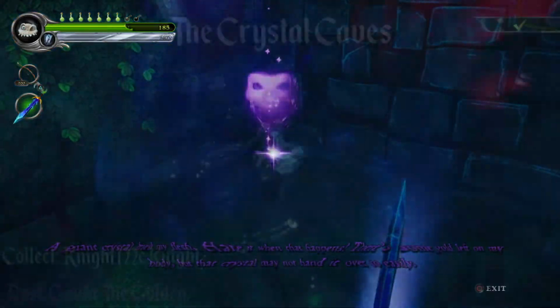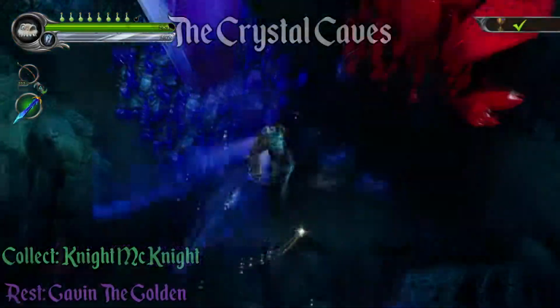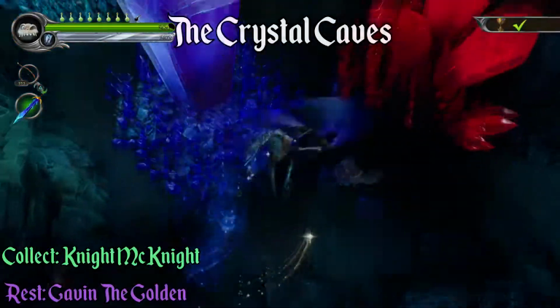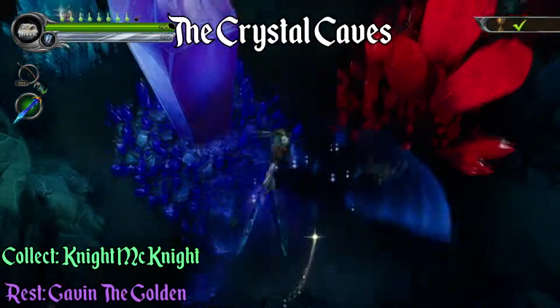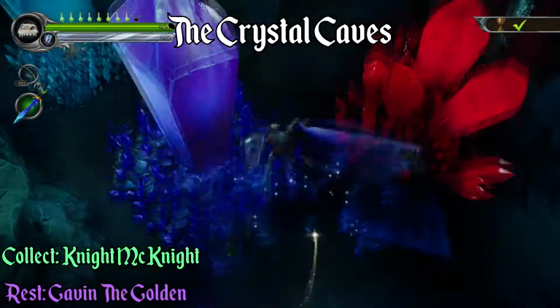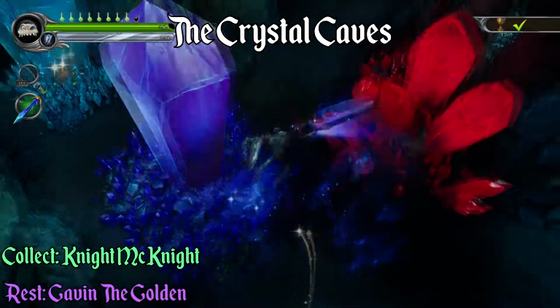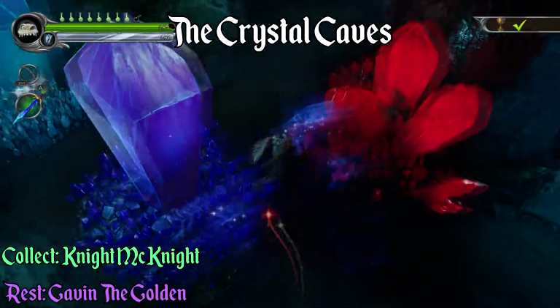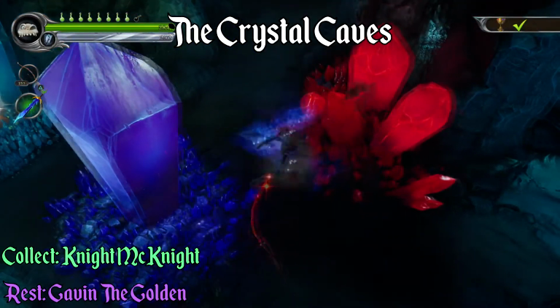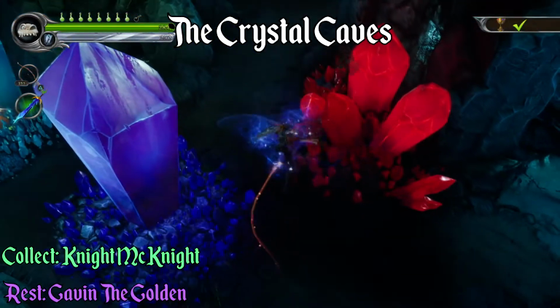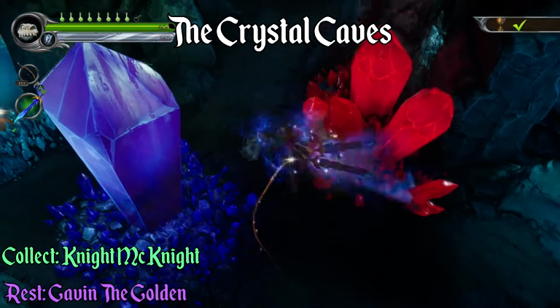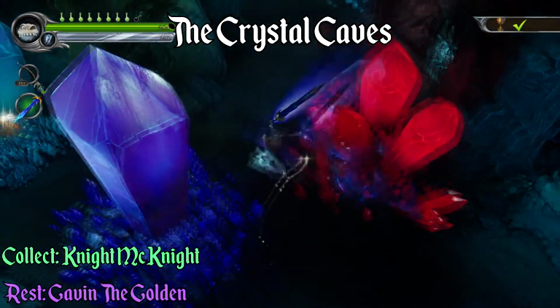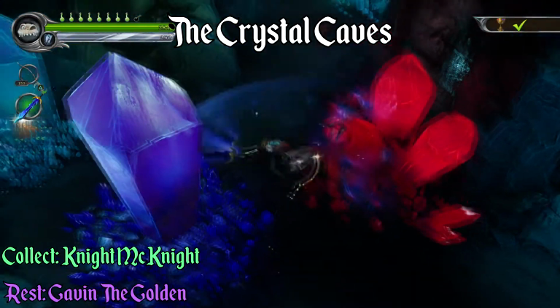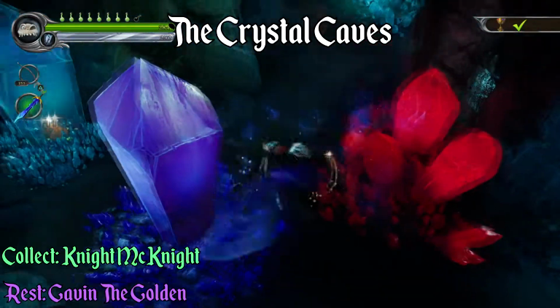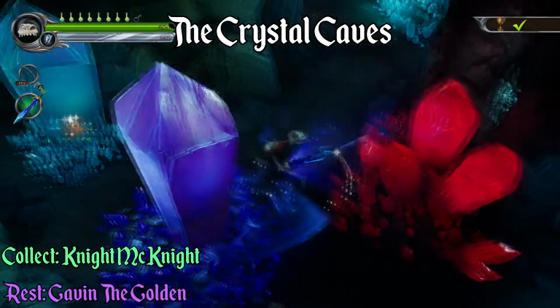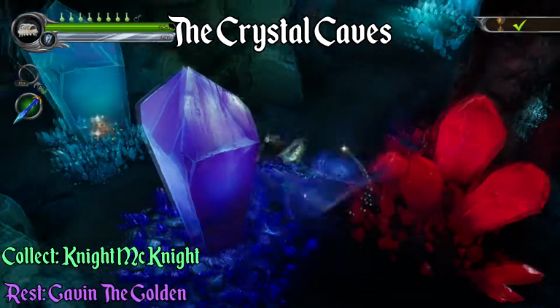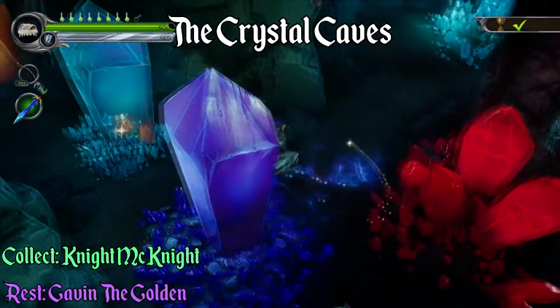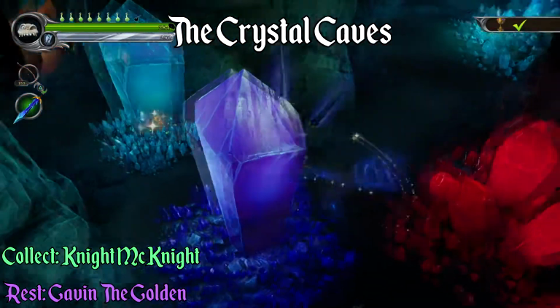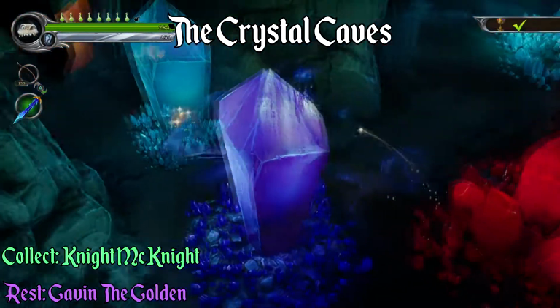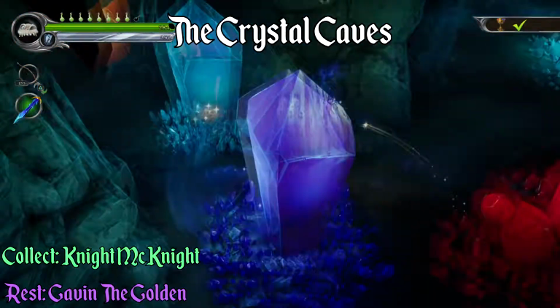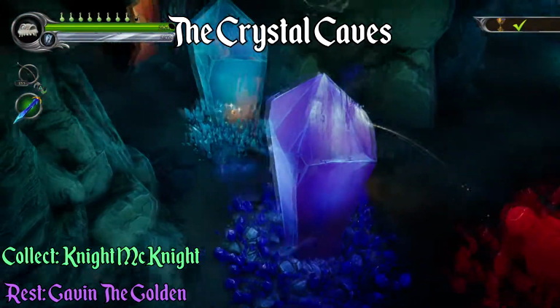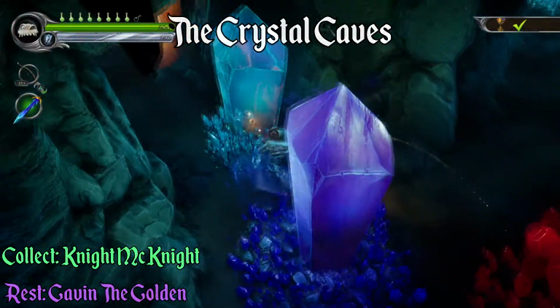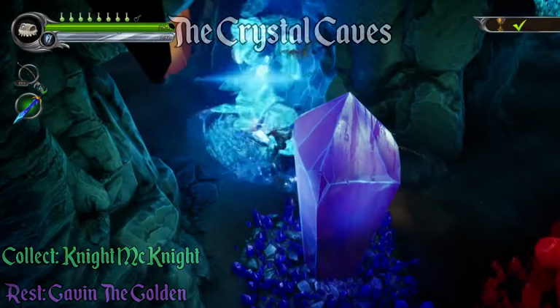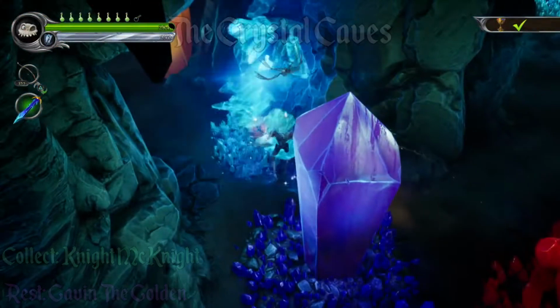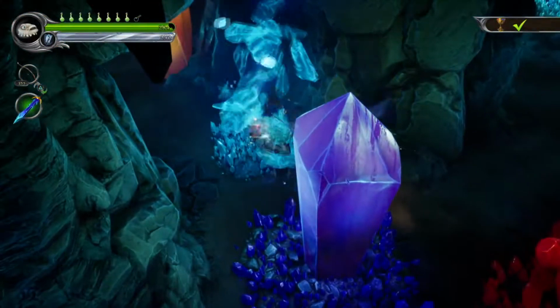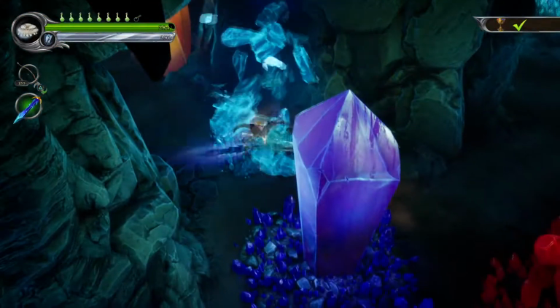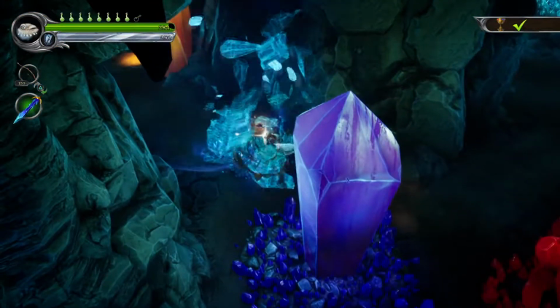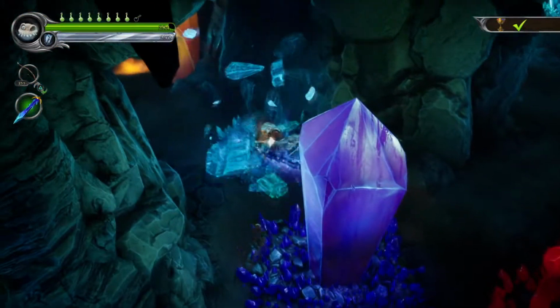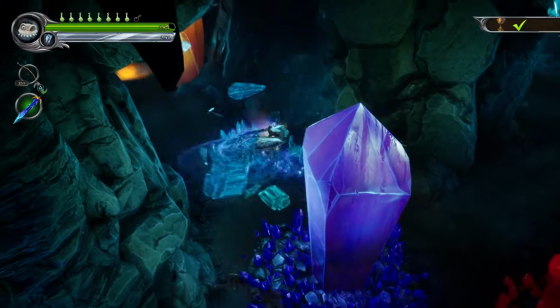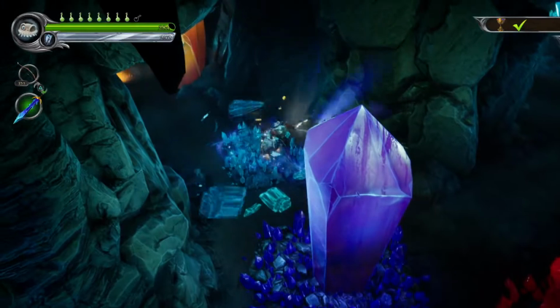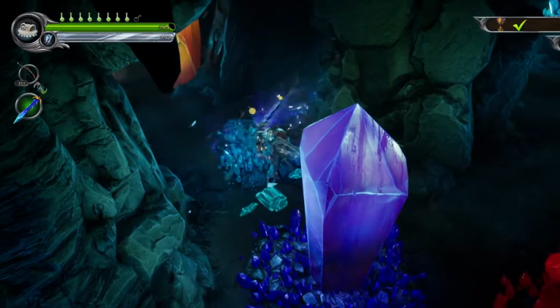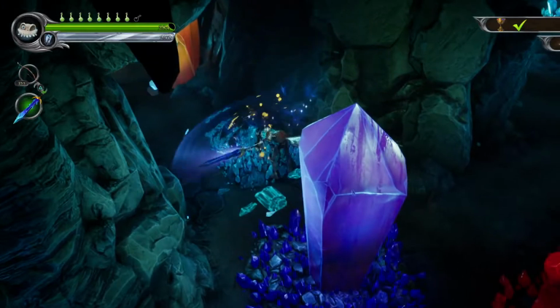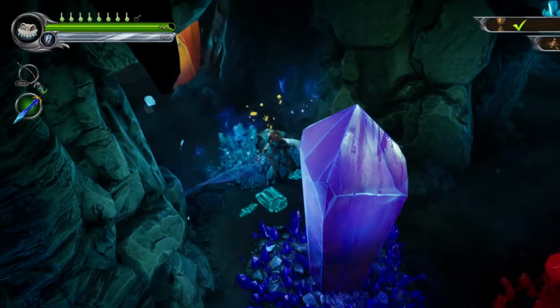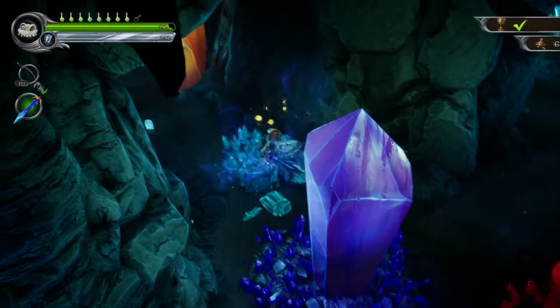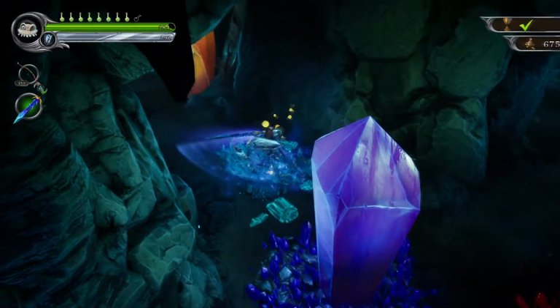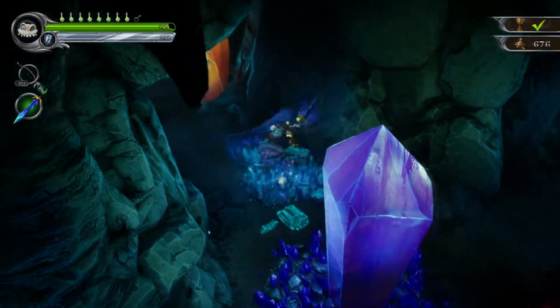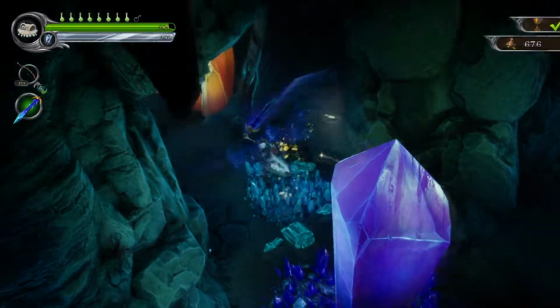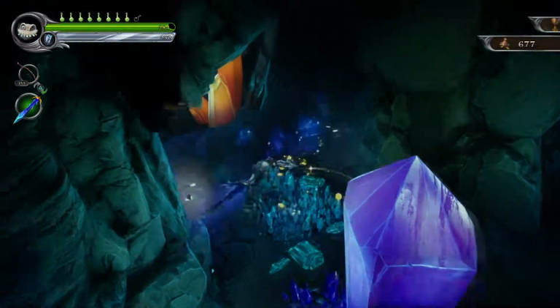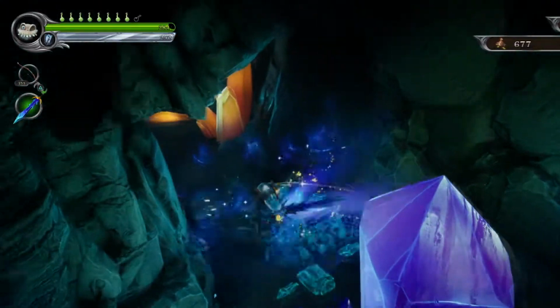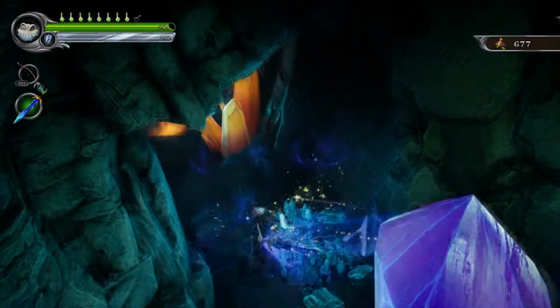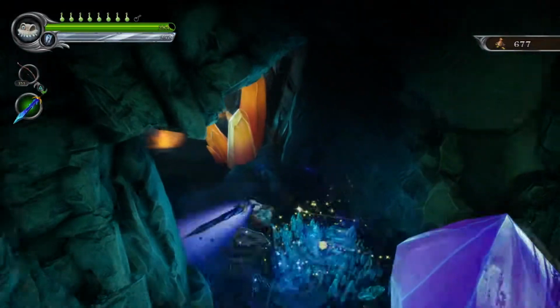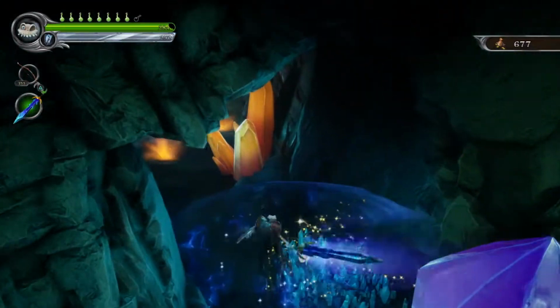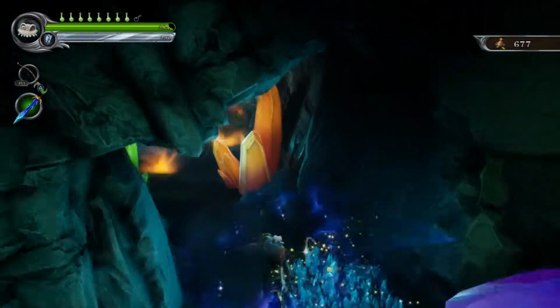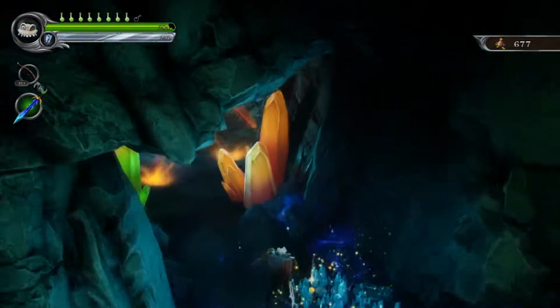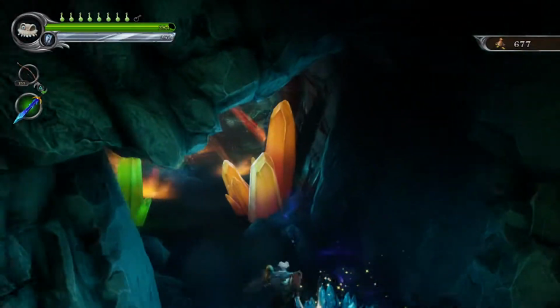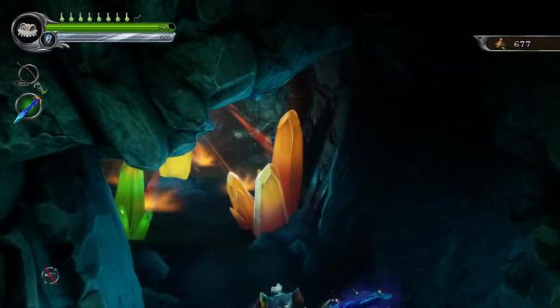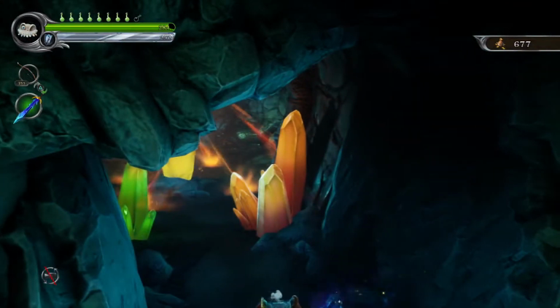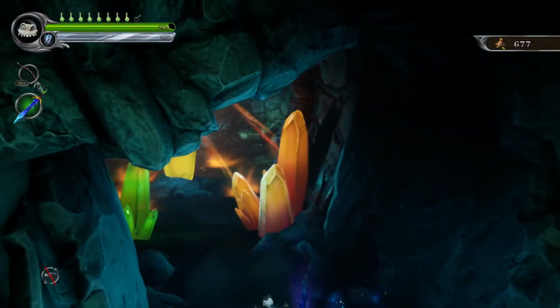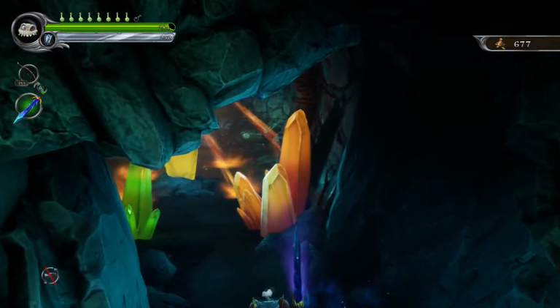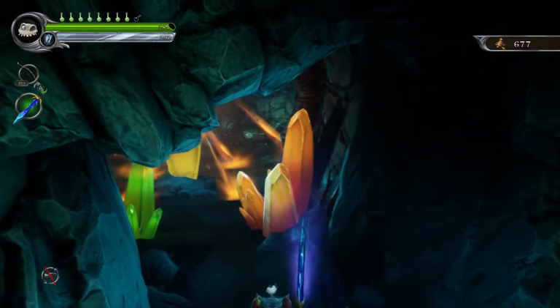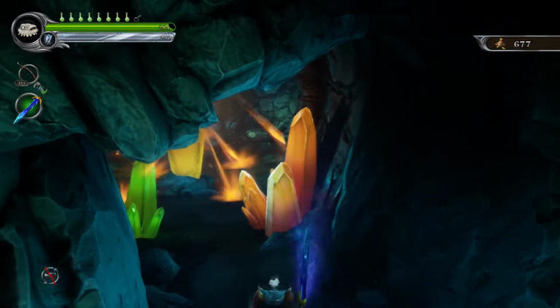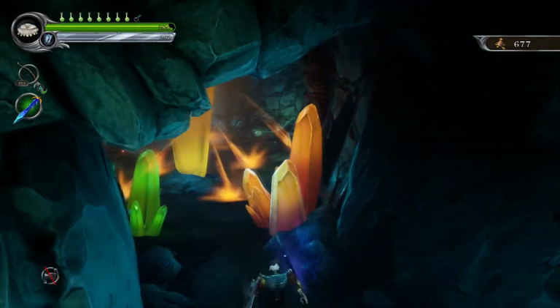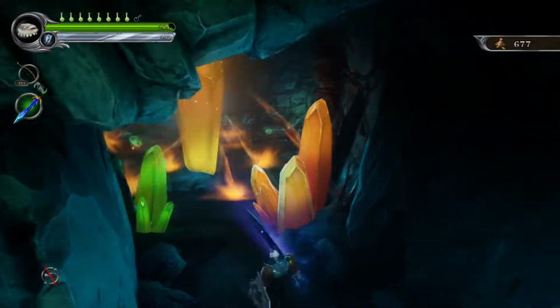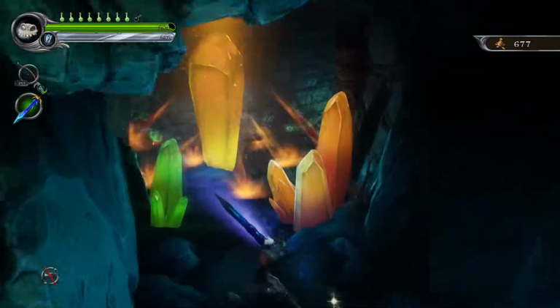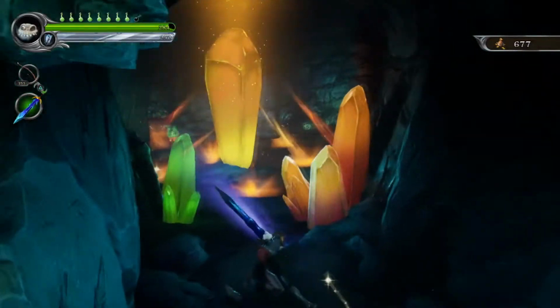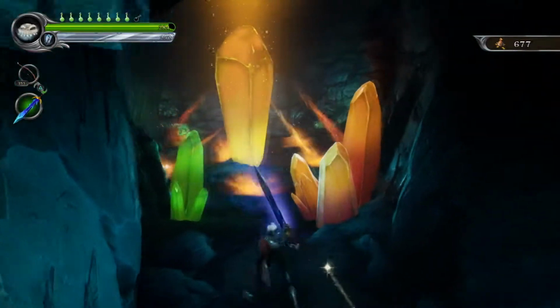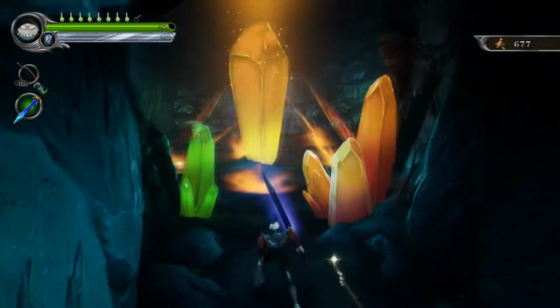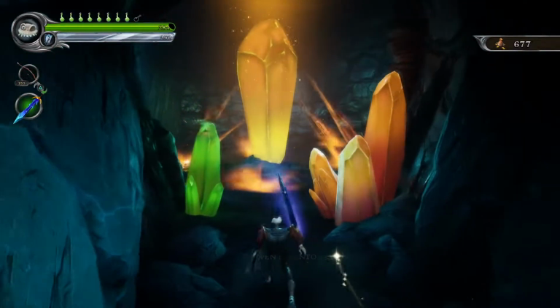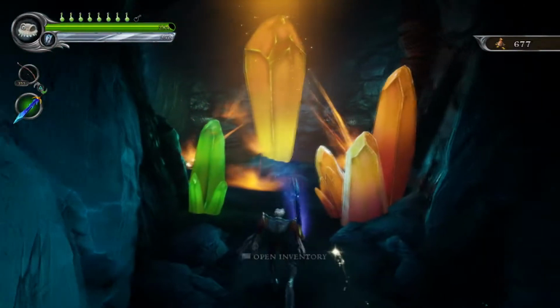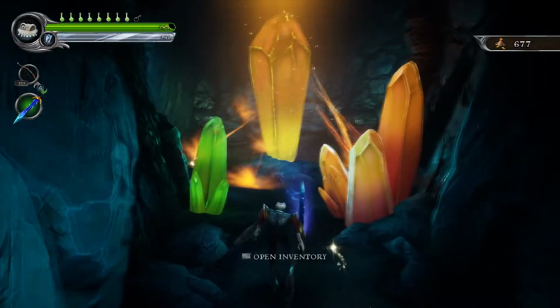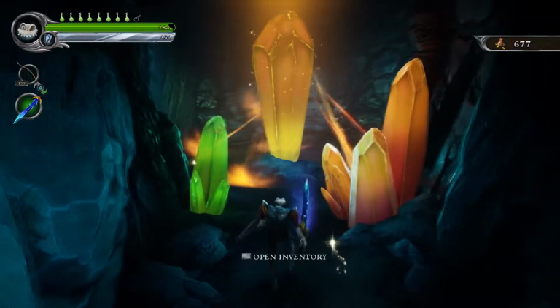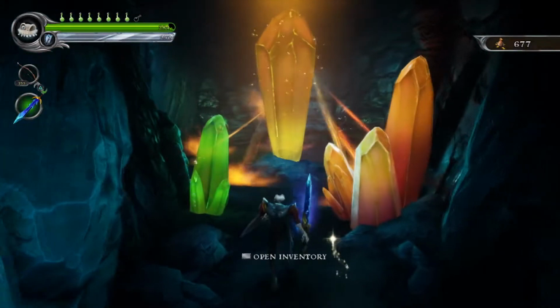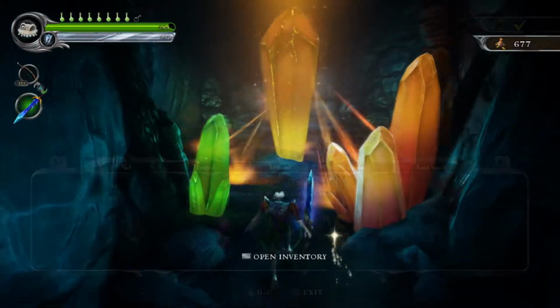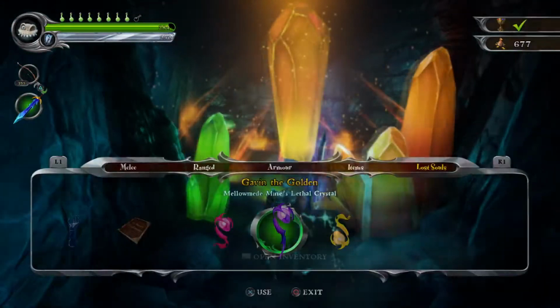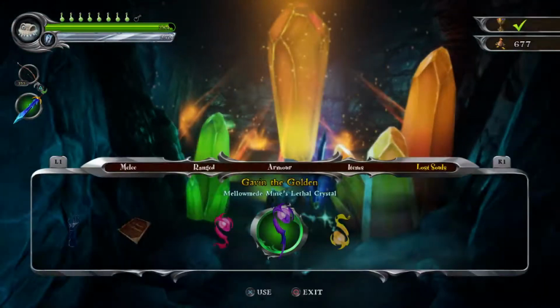At the start of the crystal caves, once you come to this crossroads, if you go to your left, you're wanting to use this soul right in front of this golden crystal.